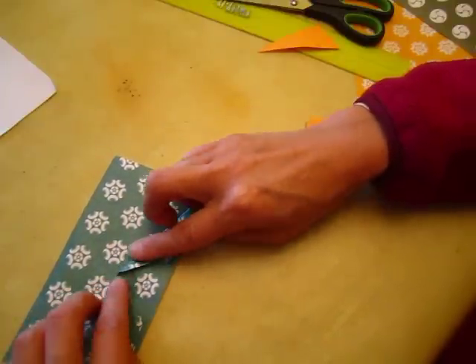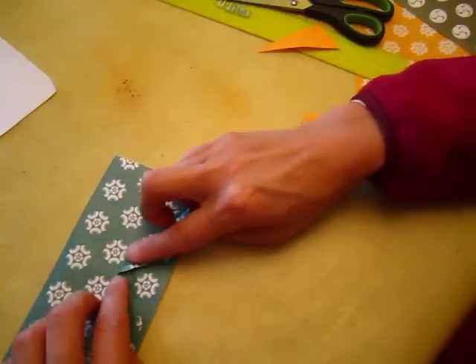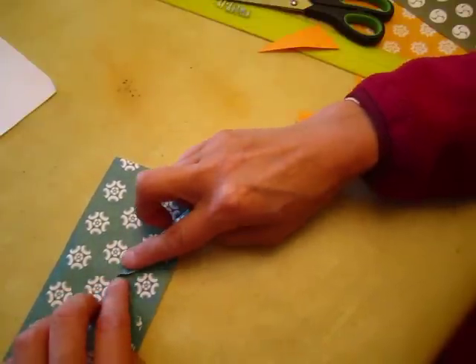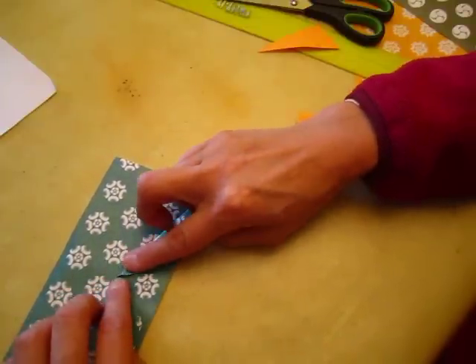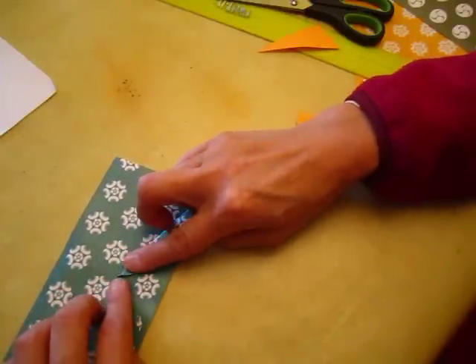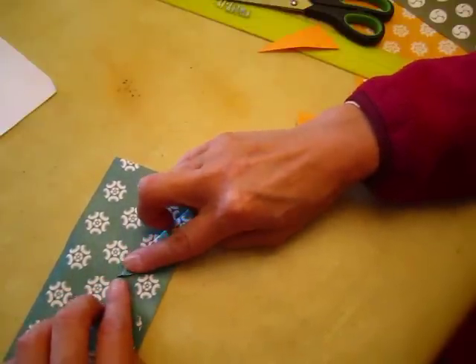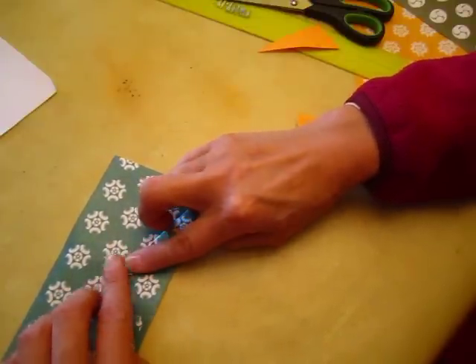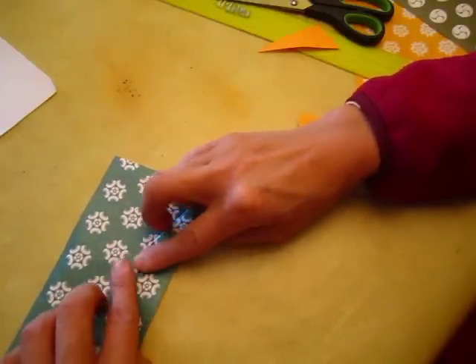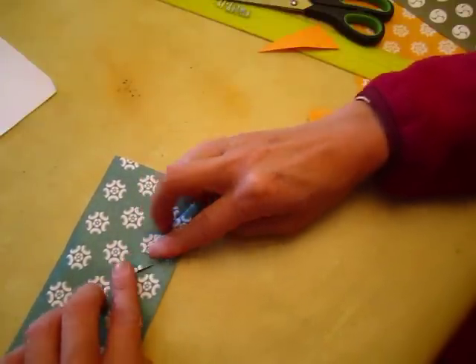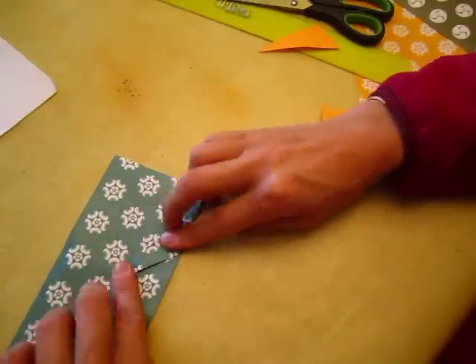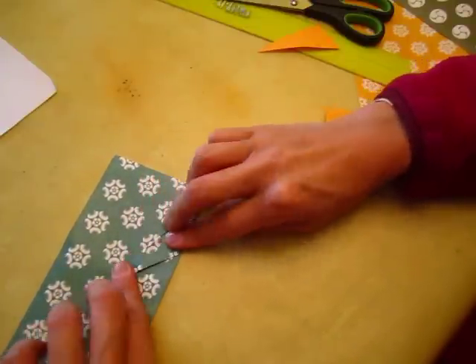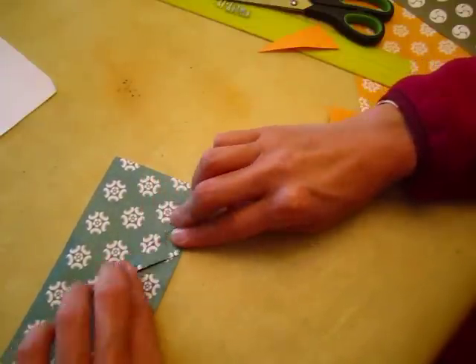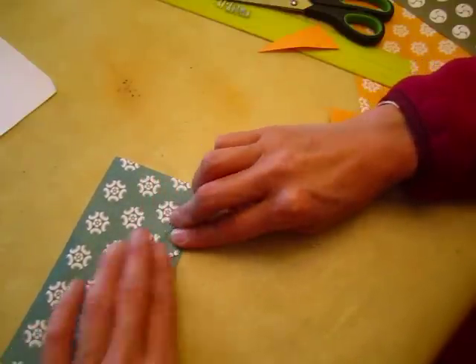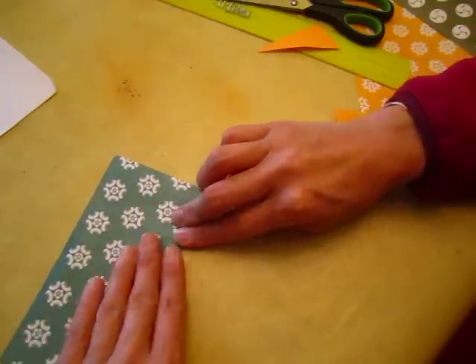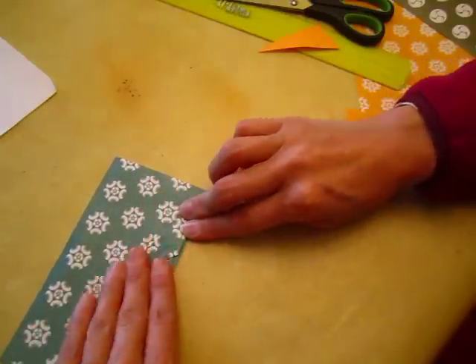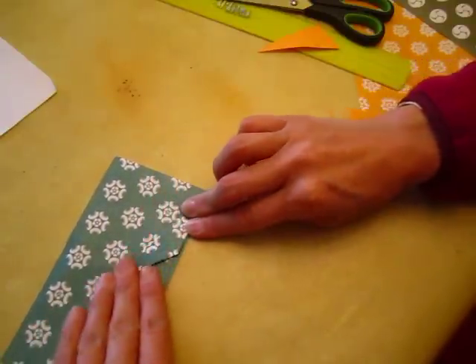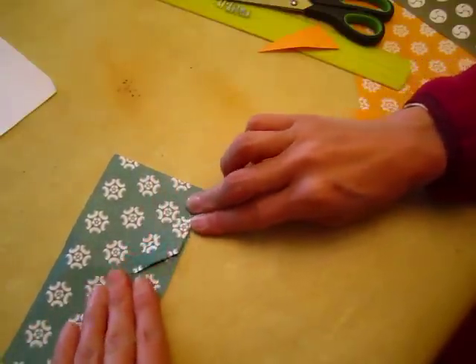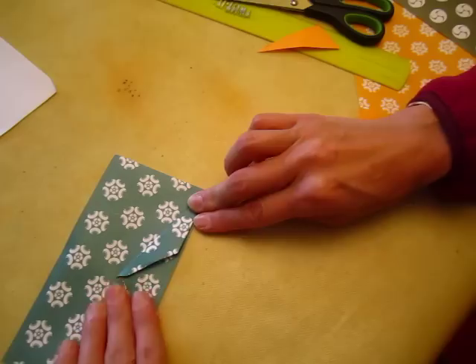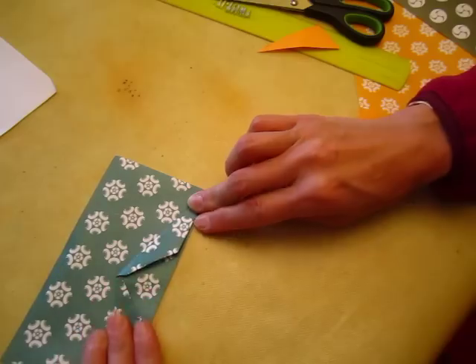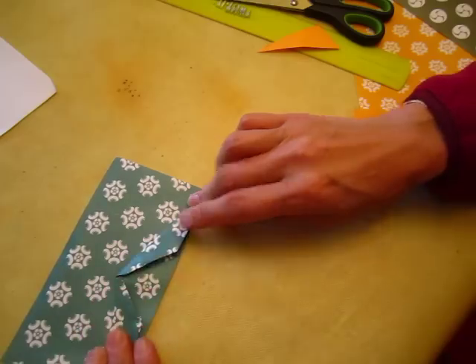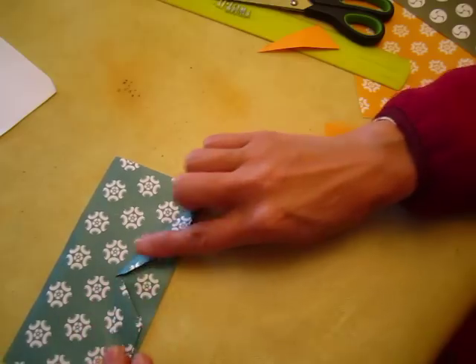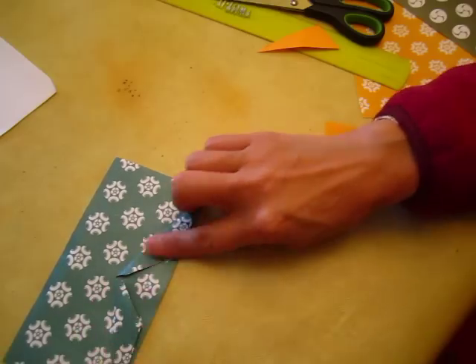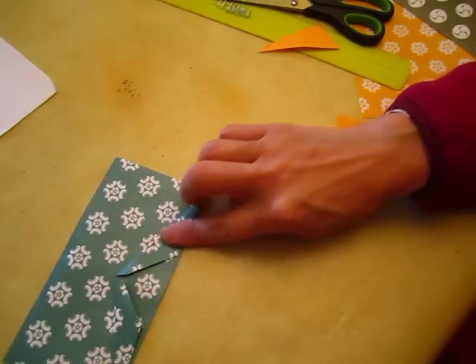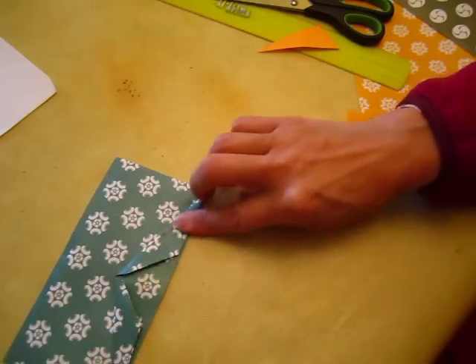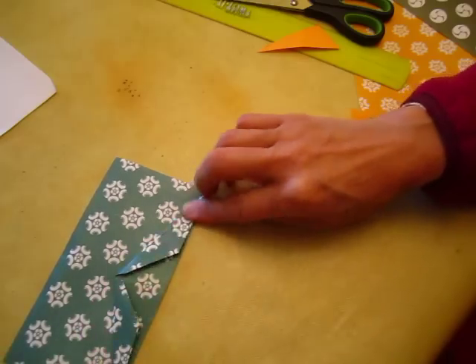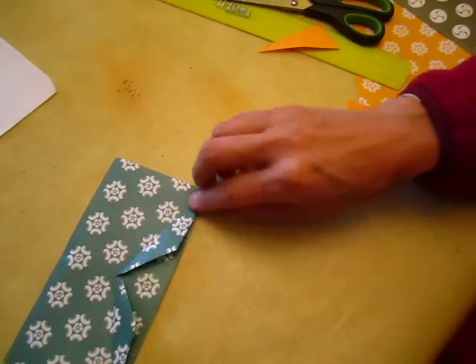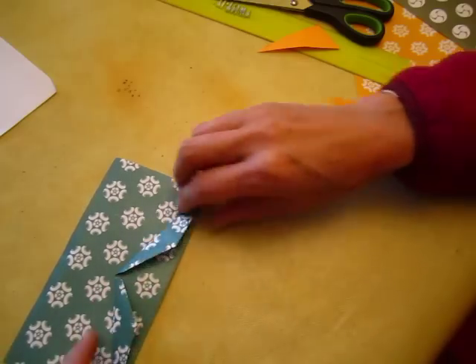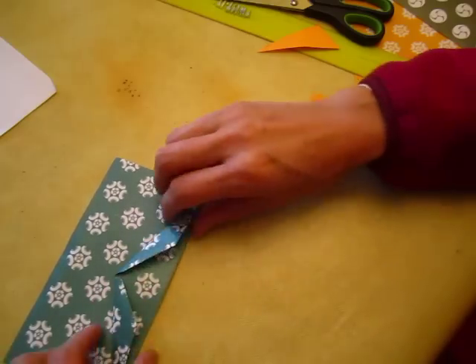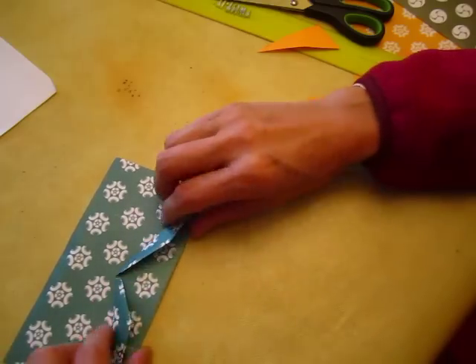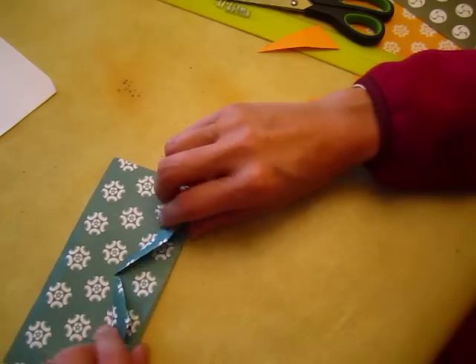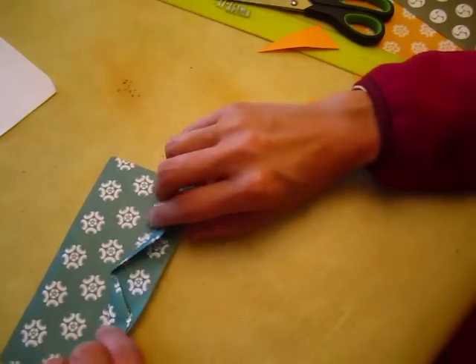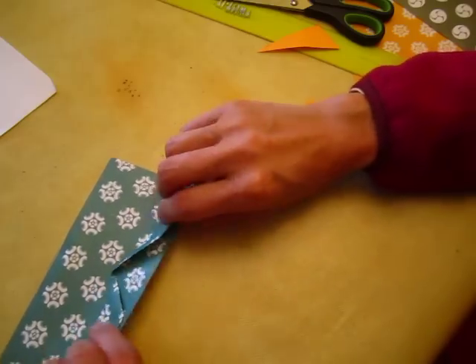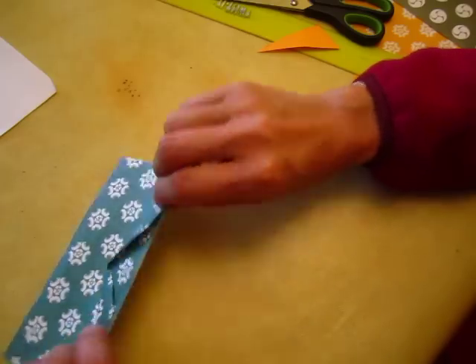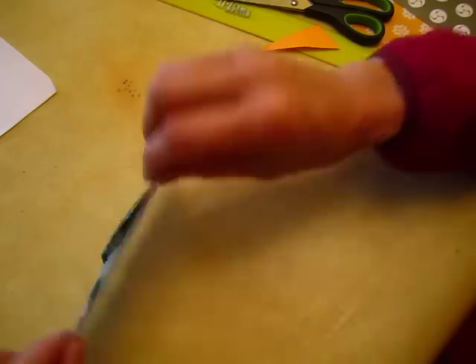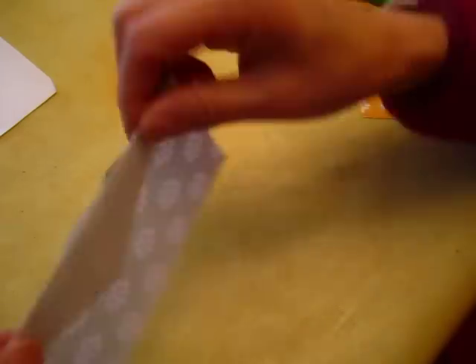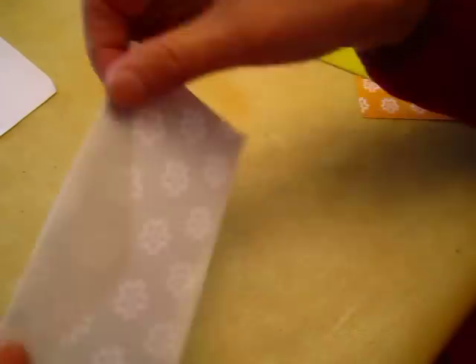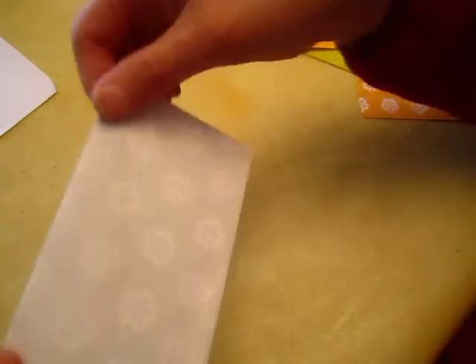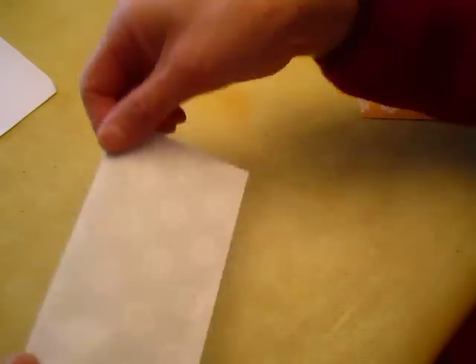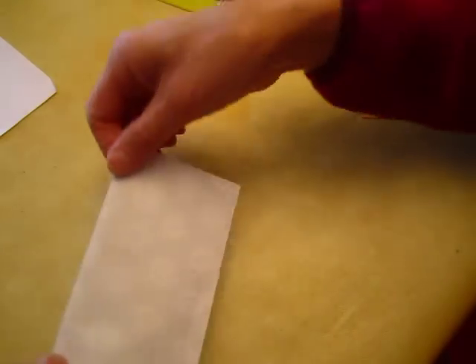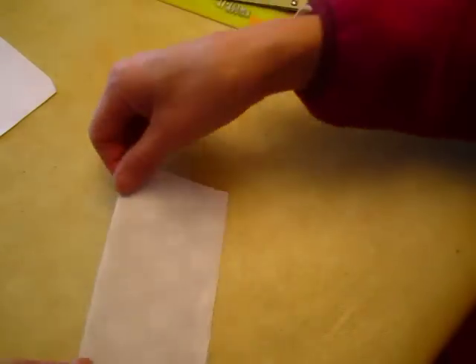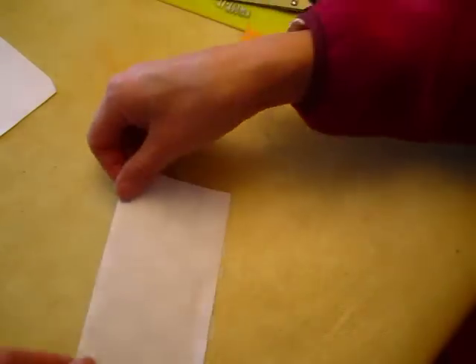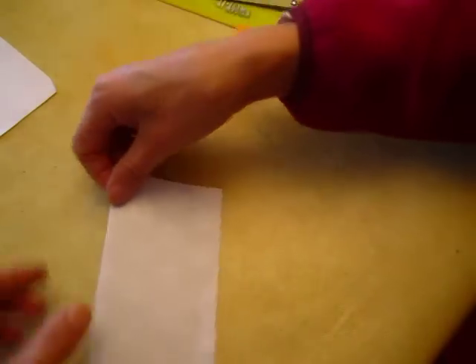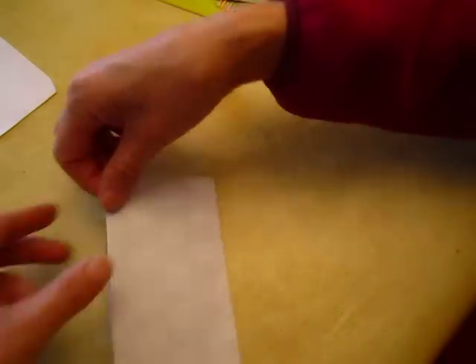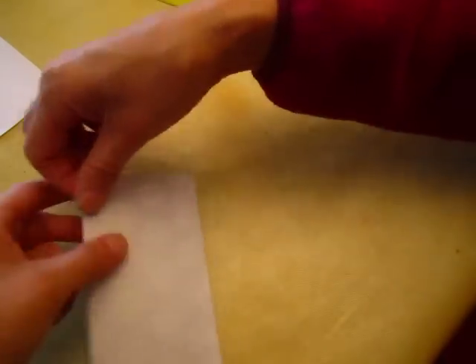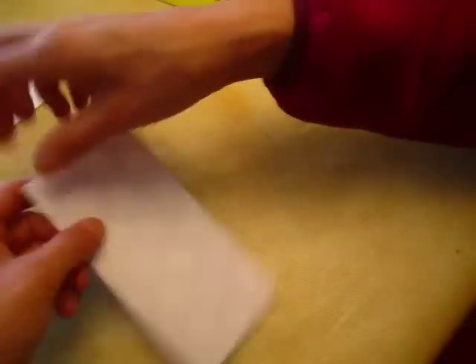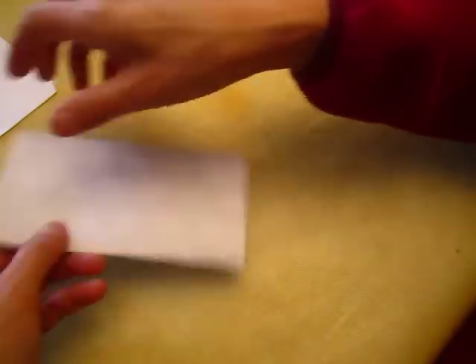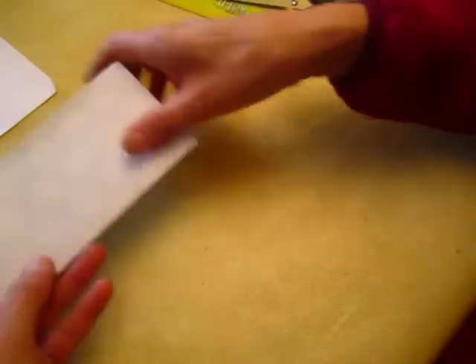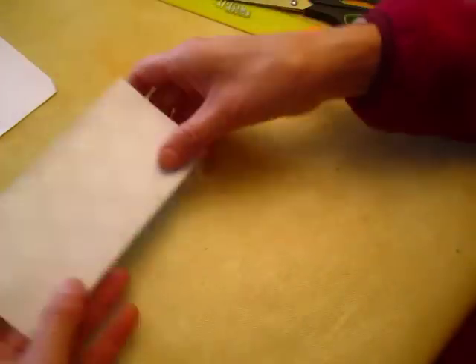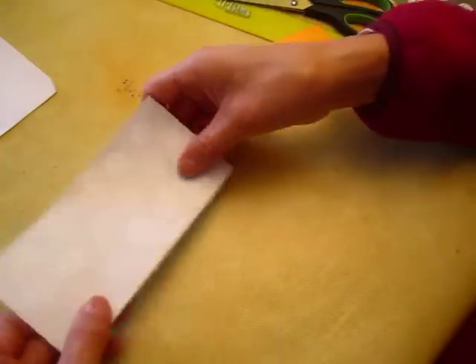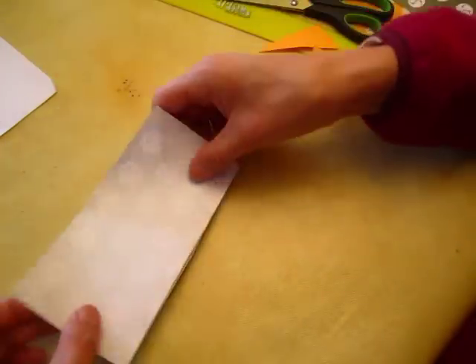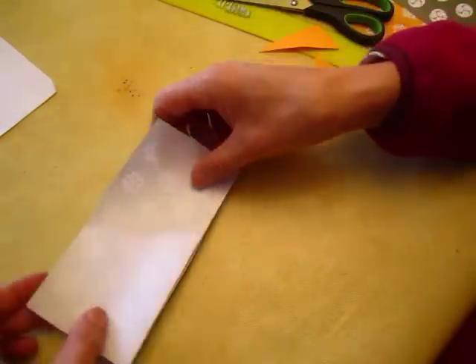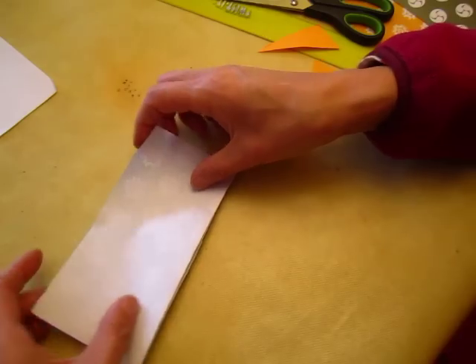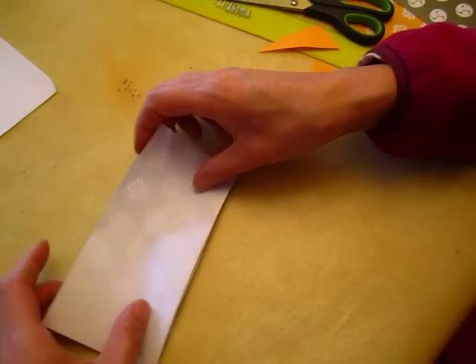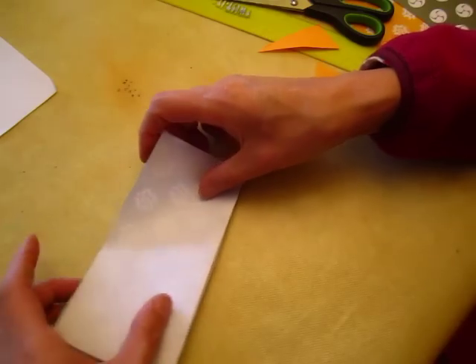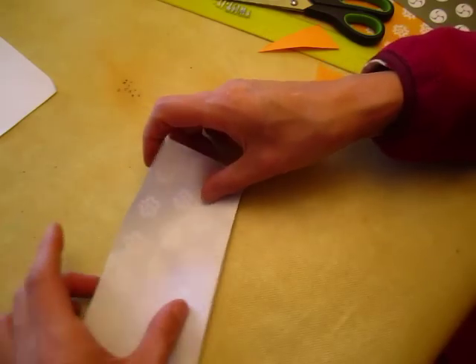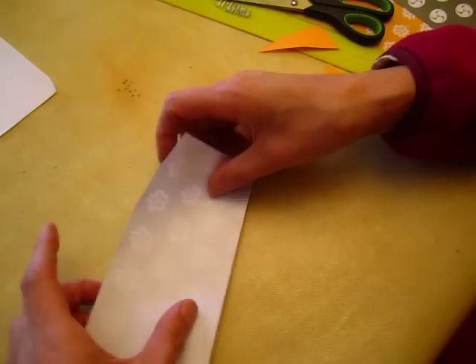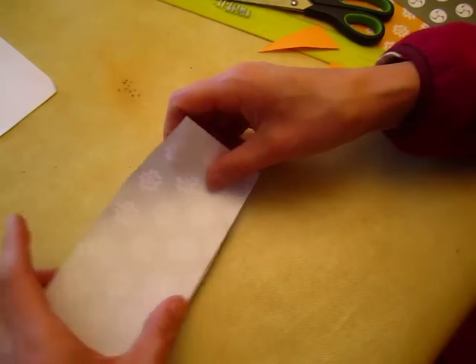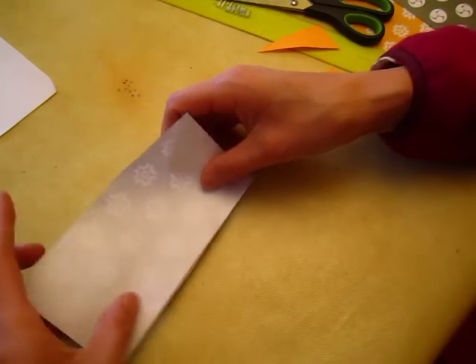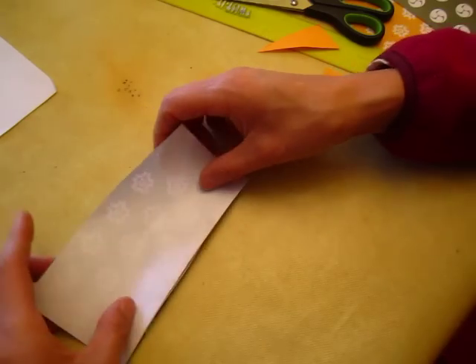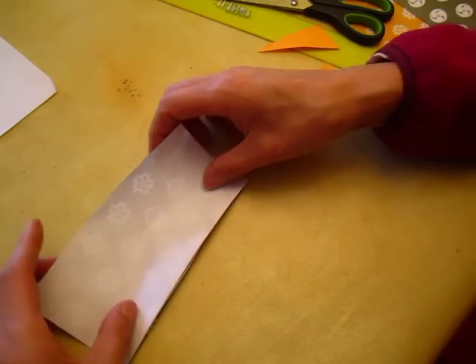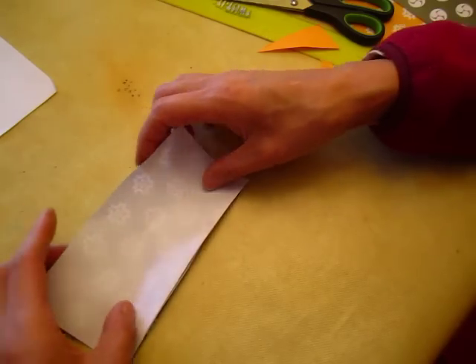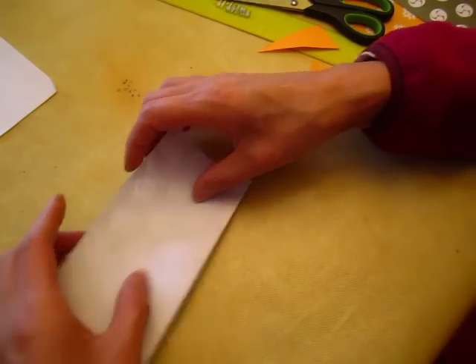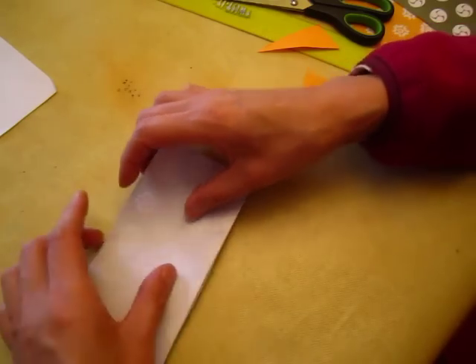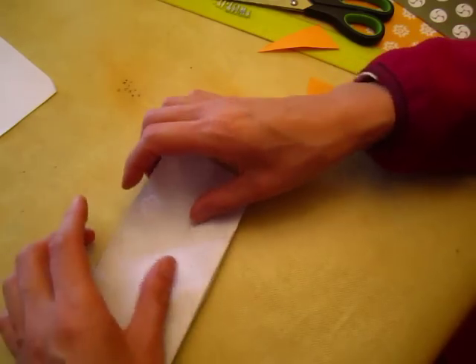It goes across — it's okay, it's not a big deal. And then turn it over, make it into a corn dog.